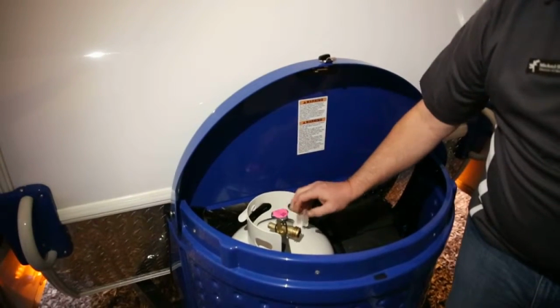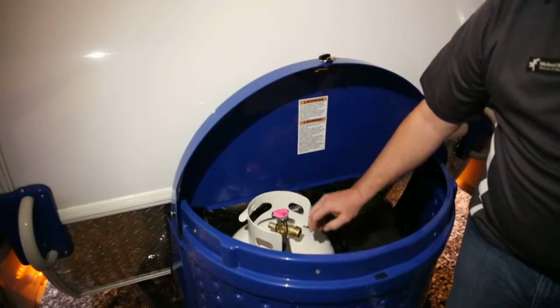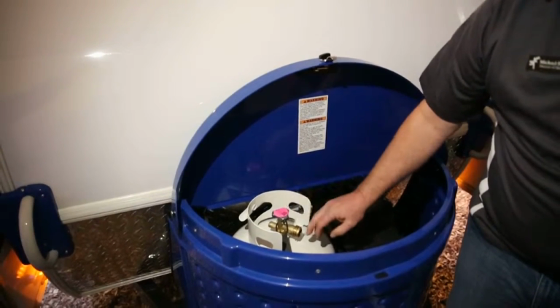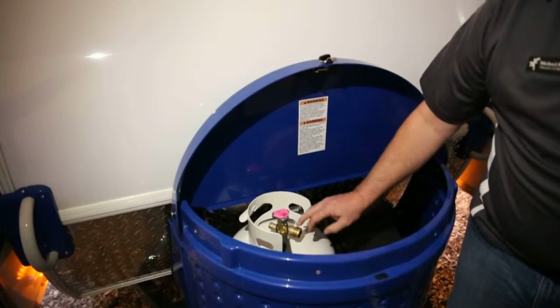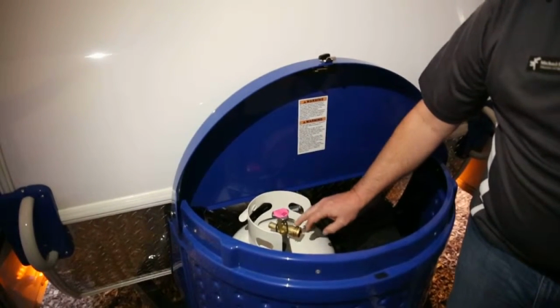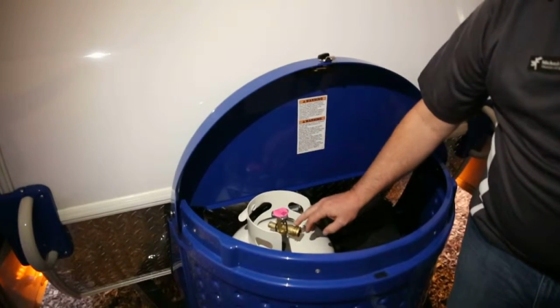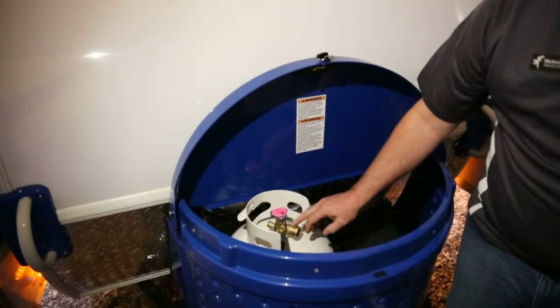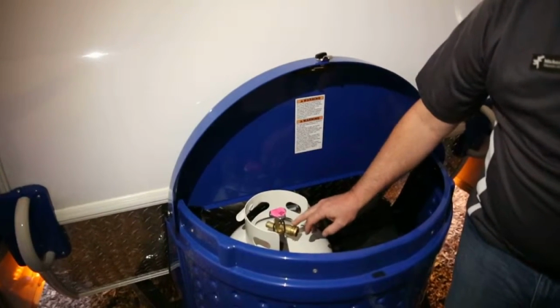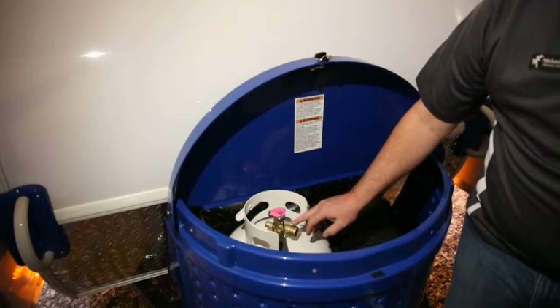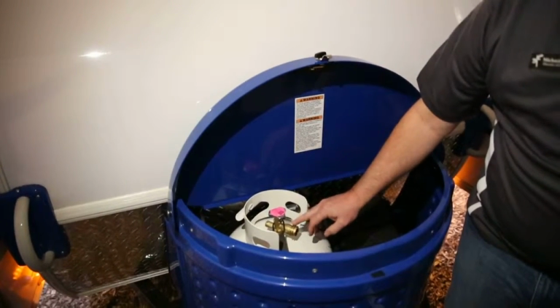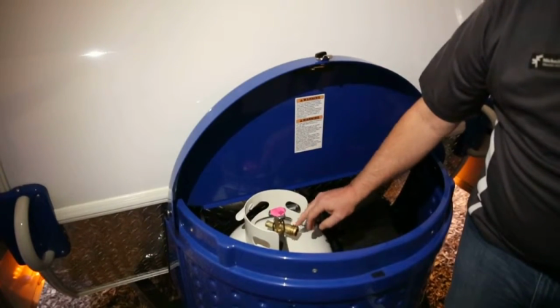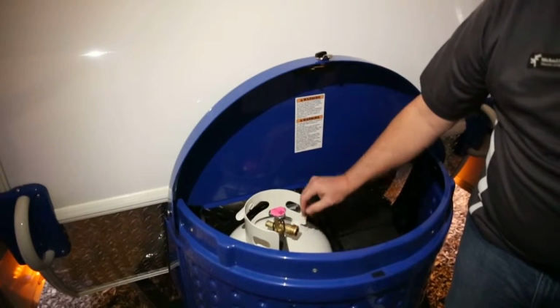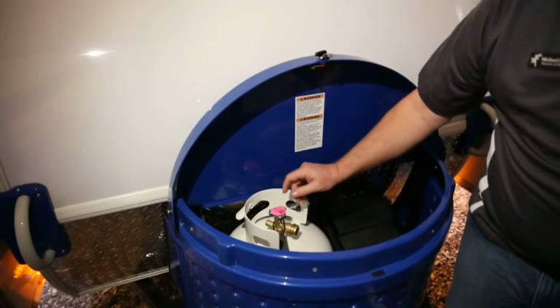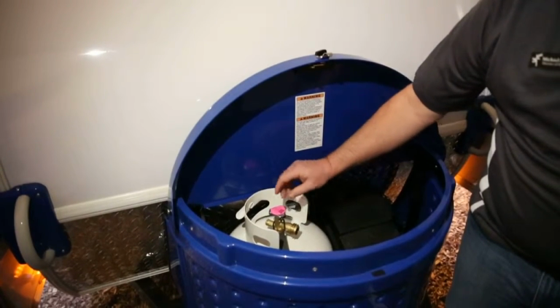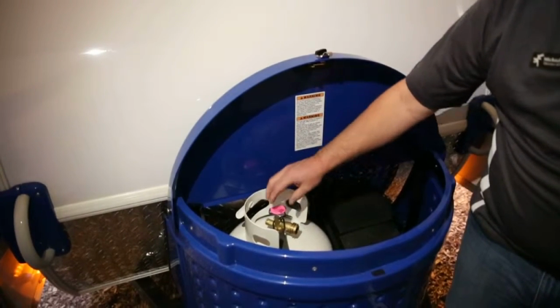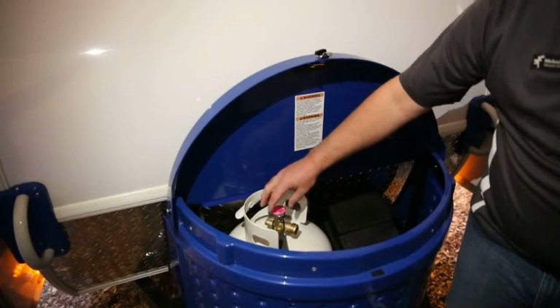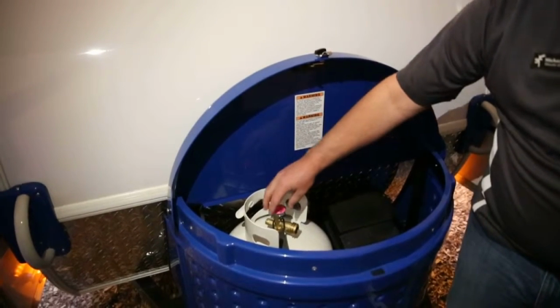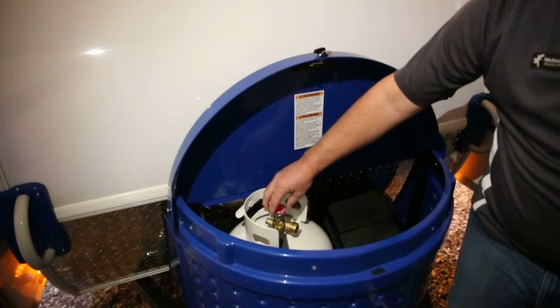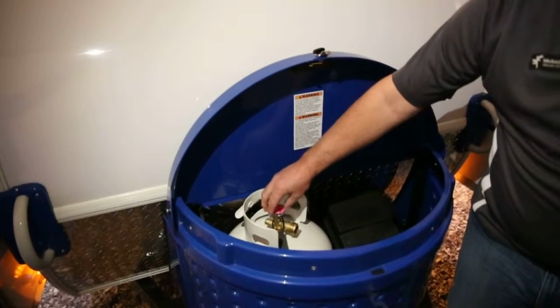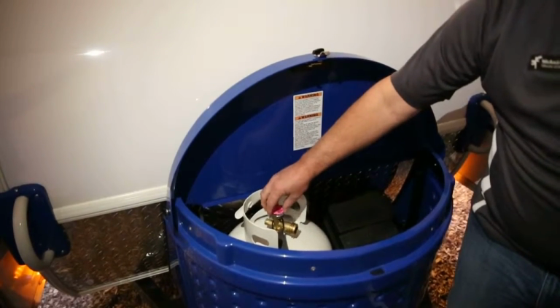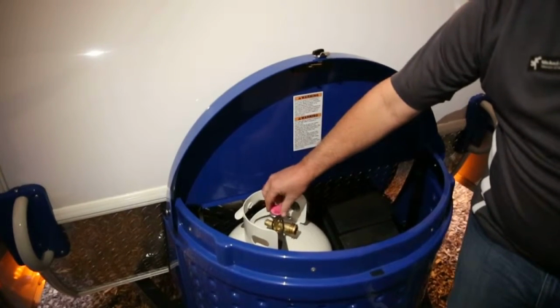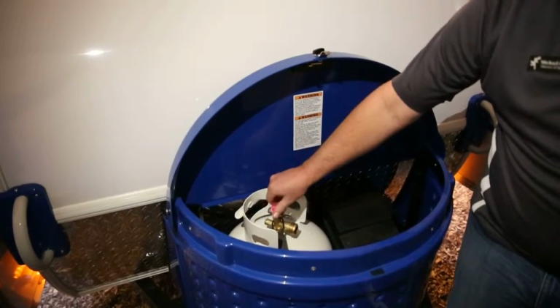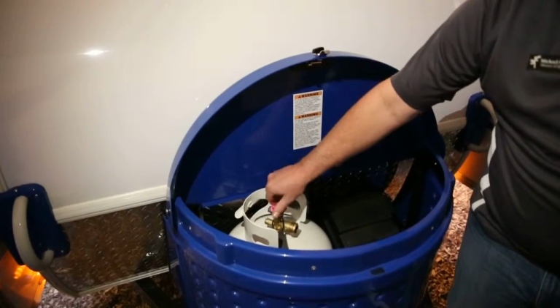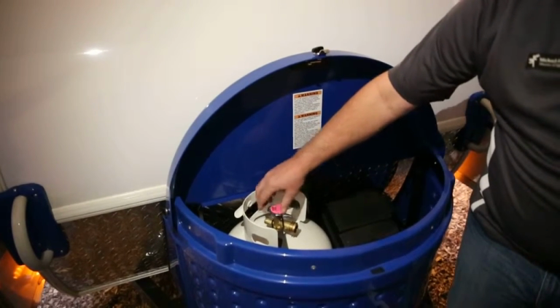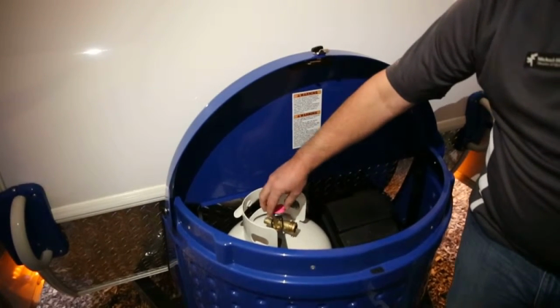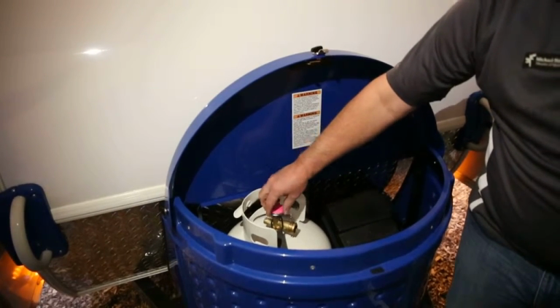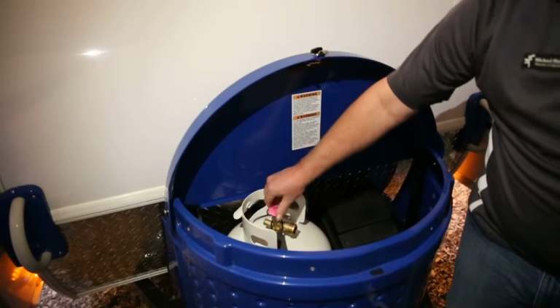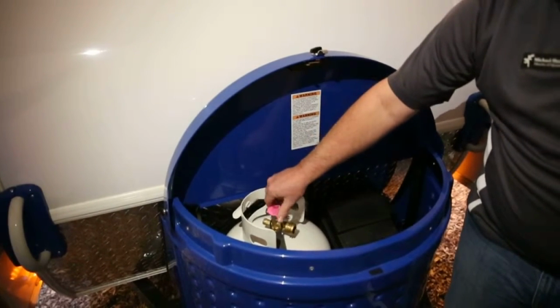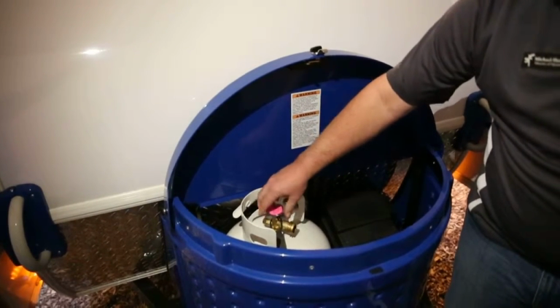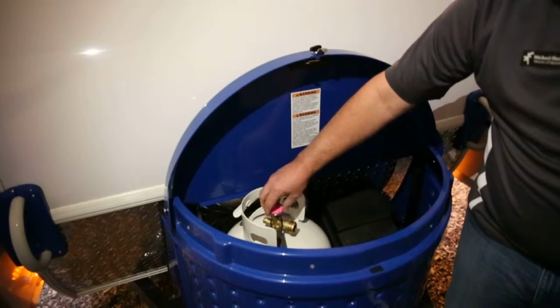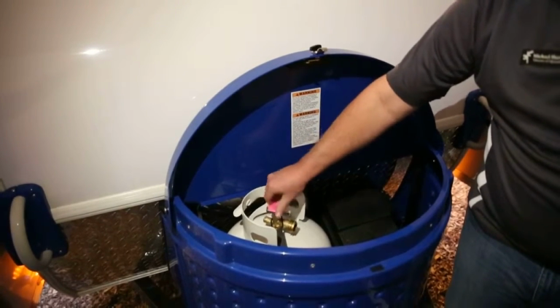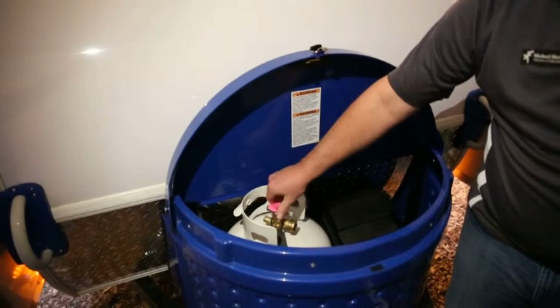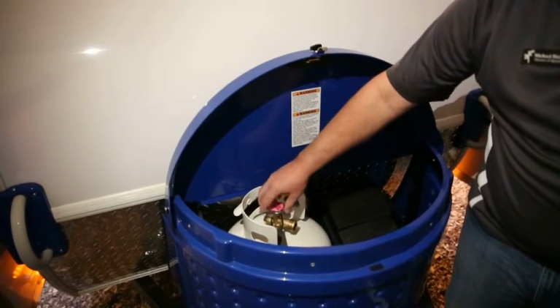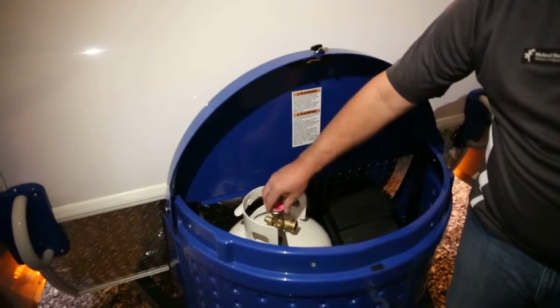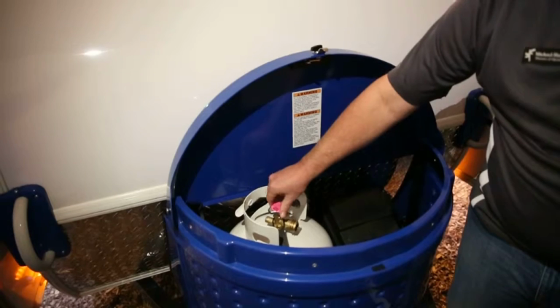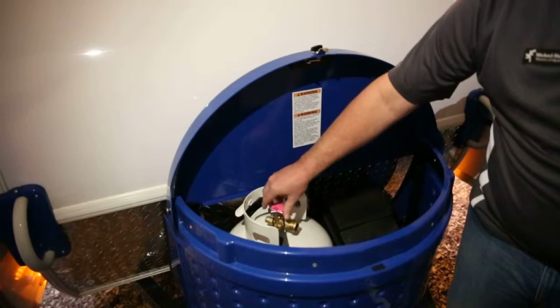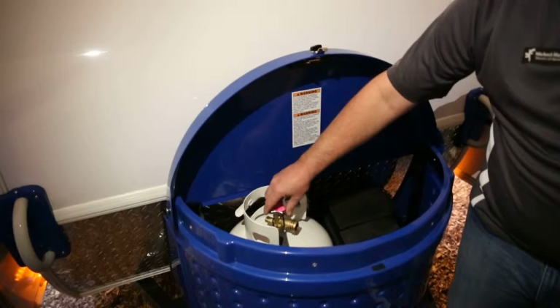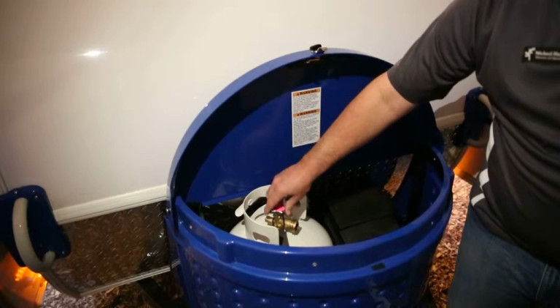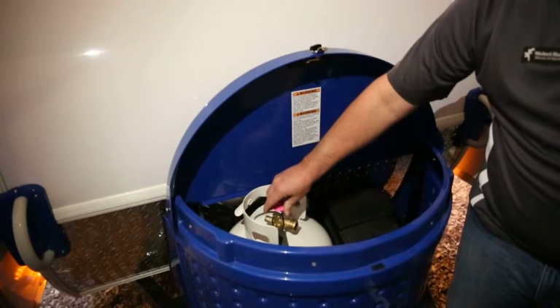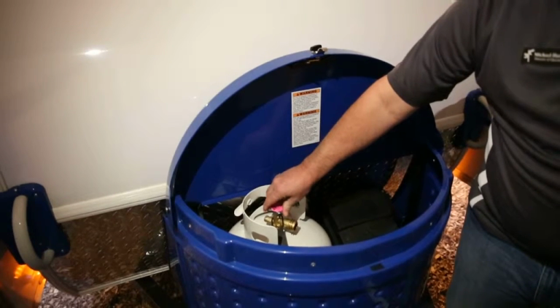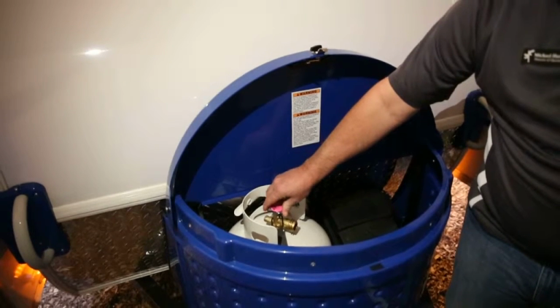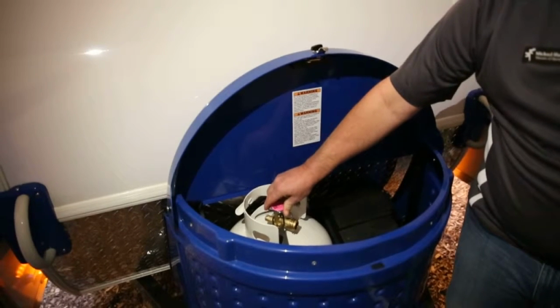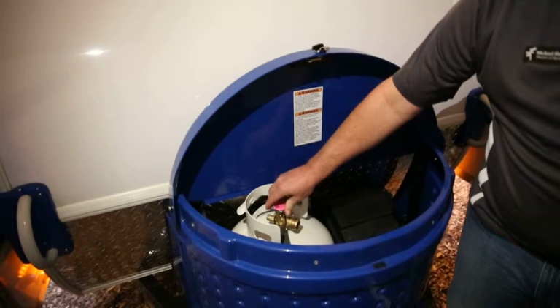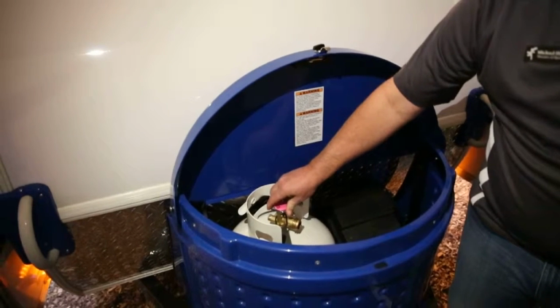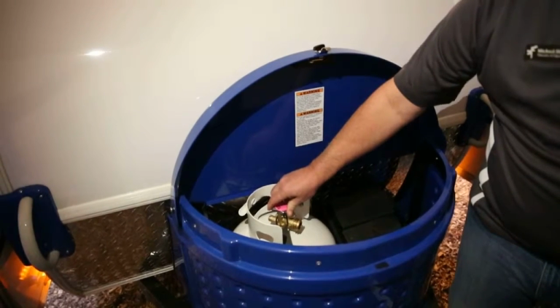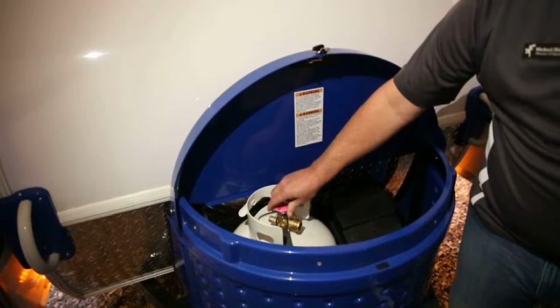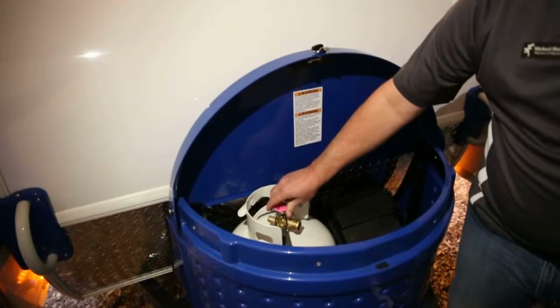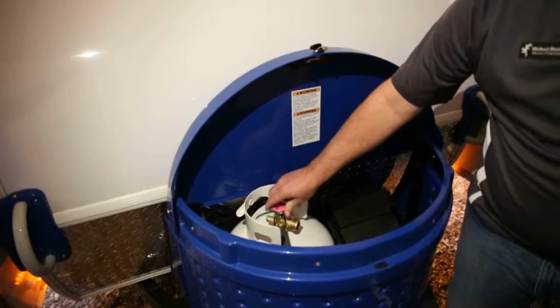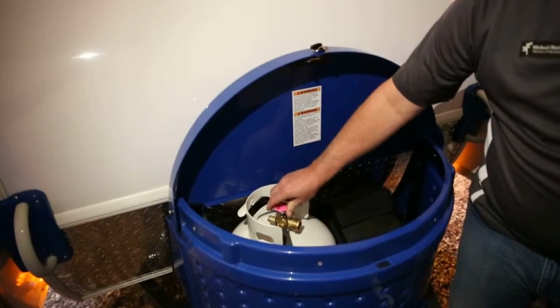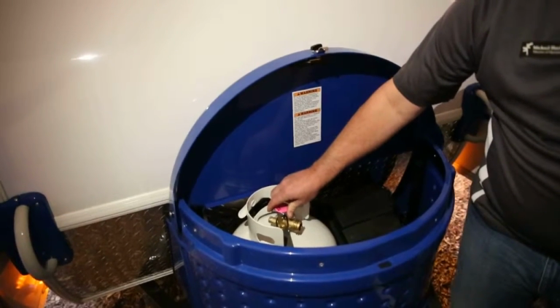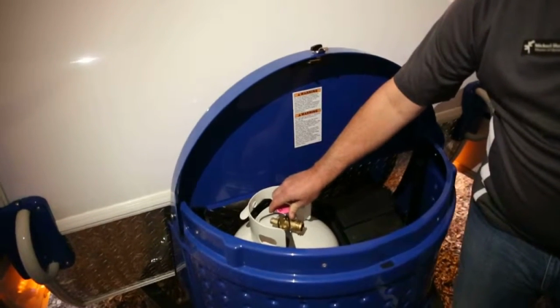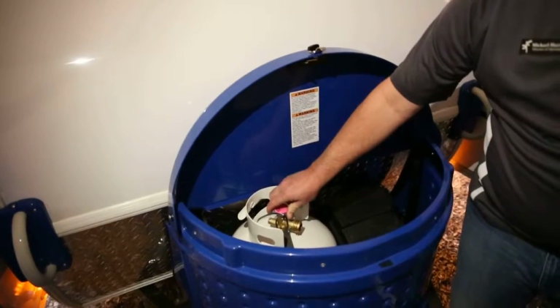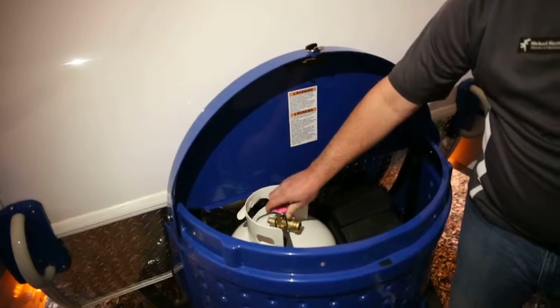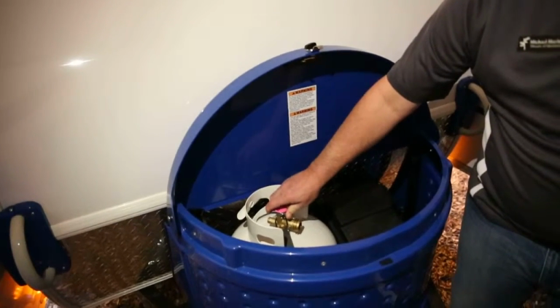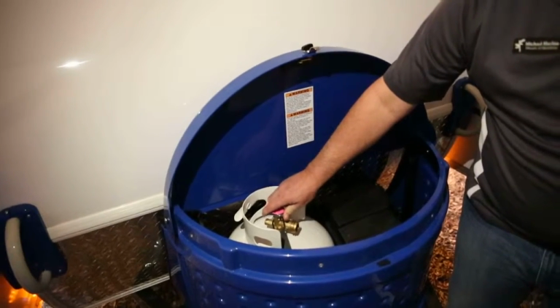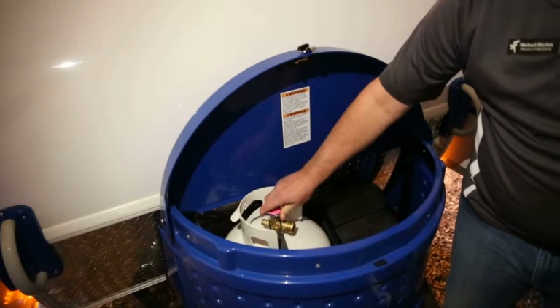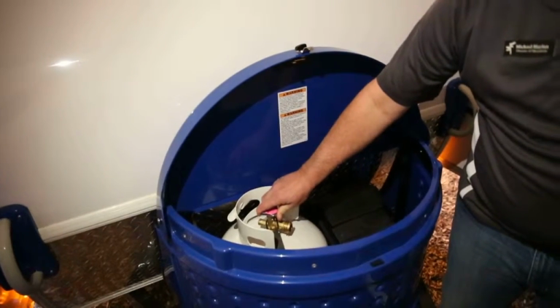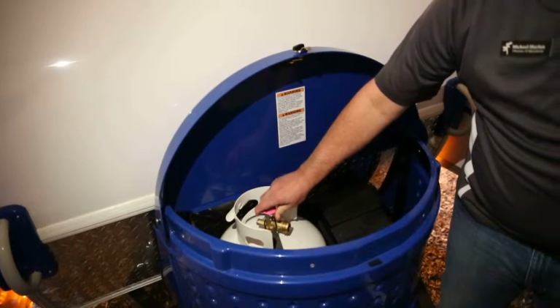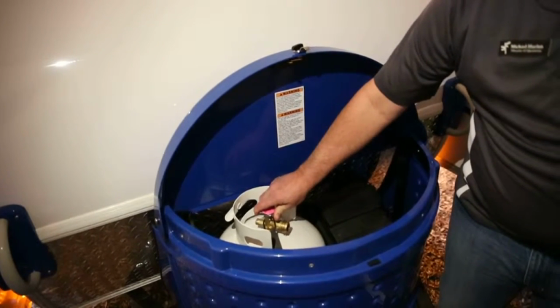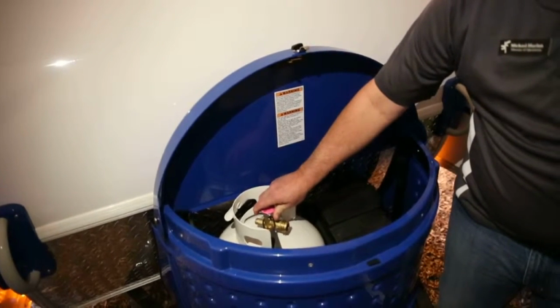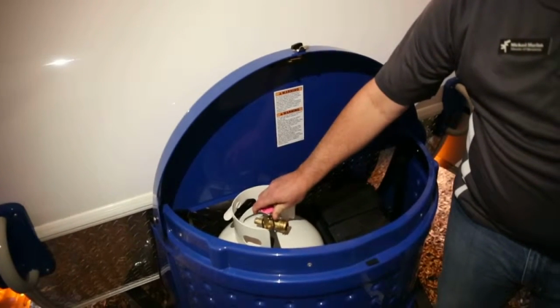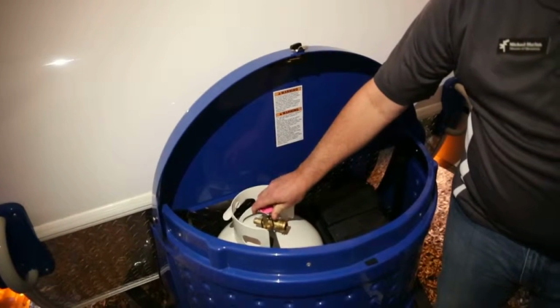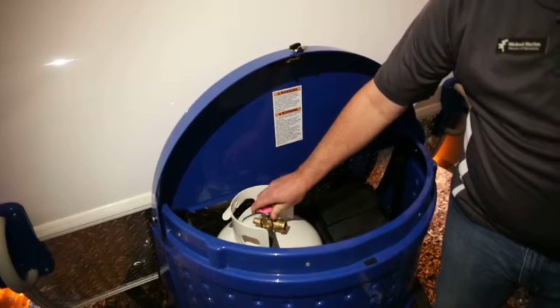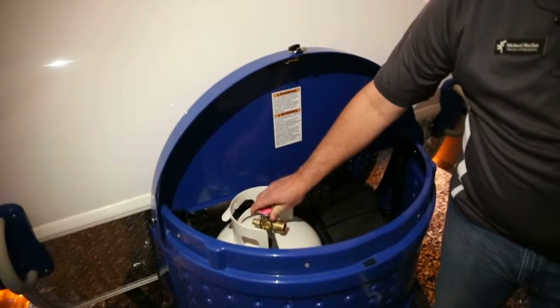When you're finished camping, you want to turn this clockwise to close it, and now it is safe for travel.